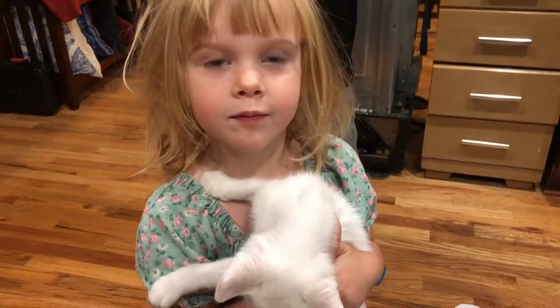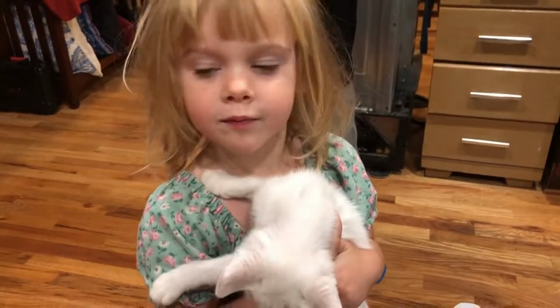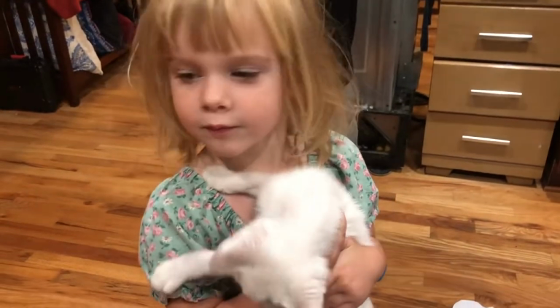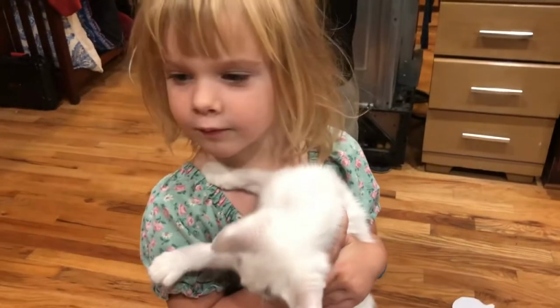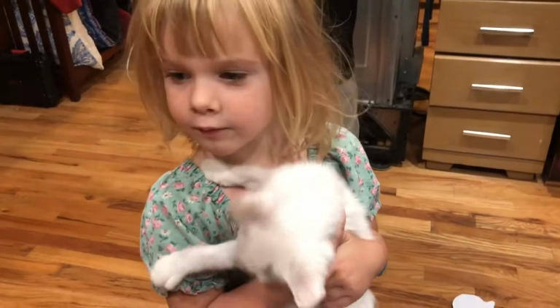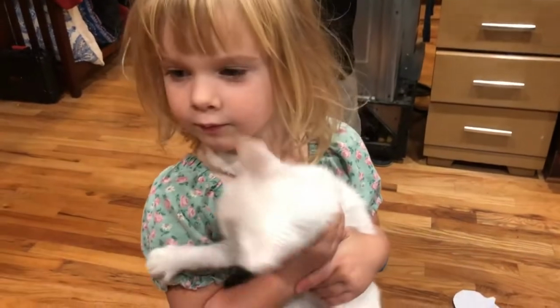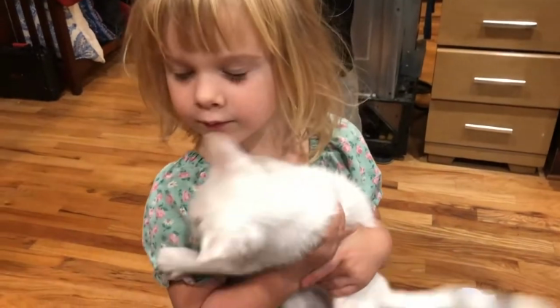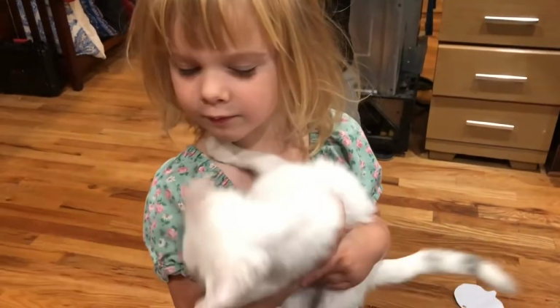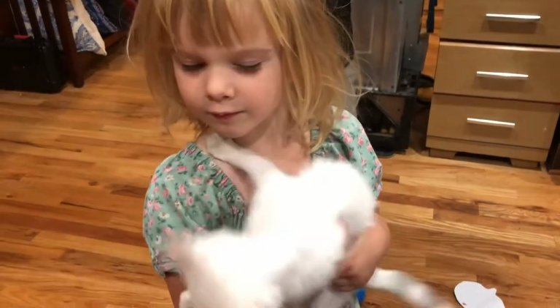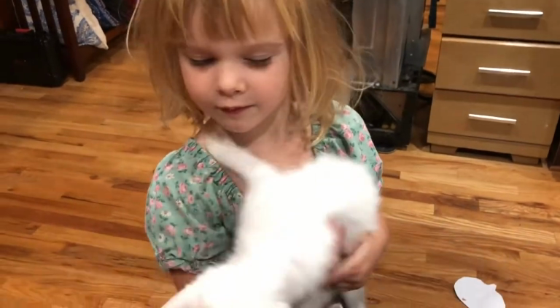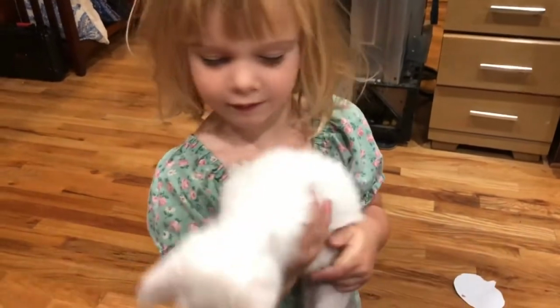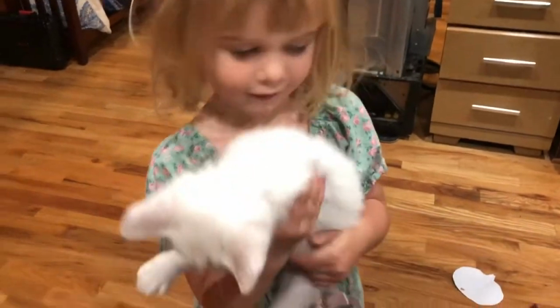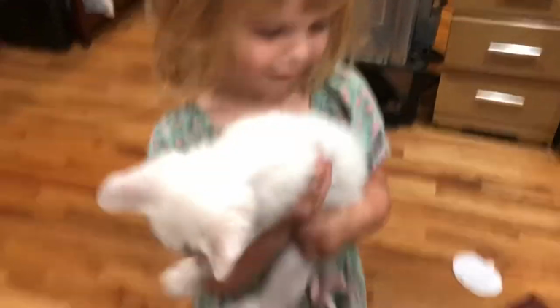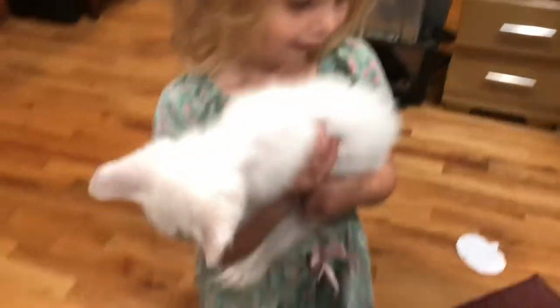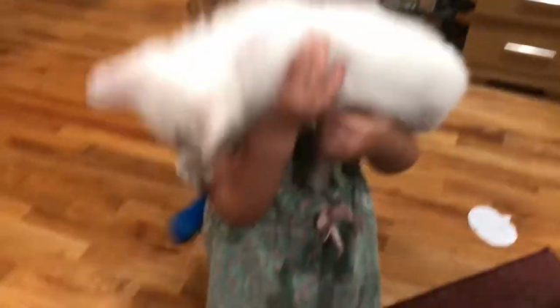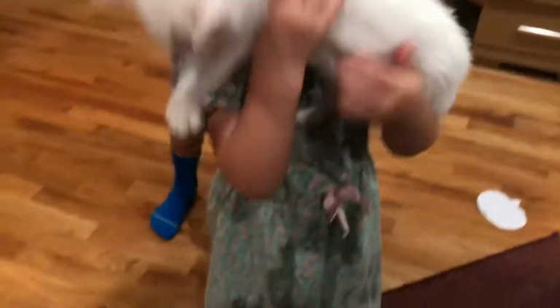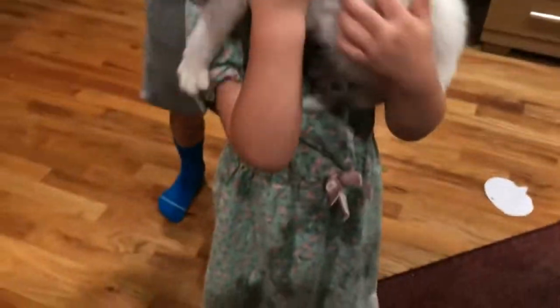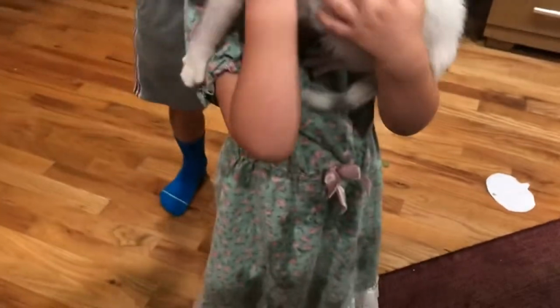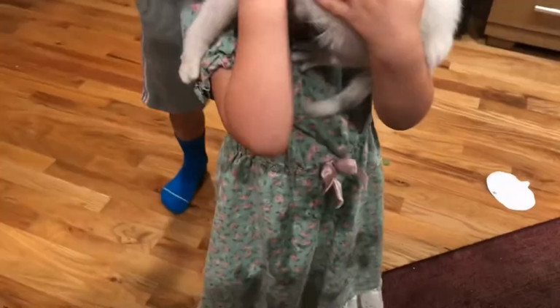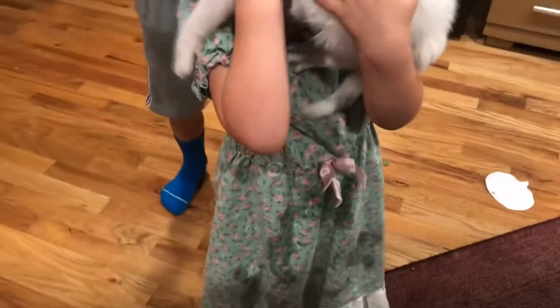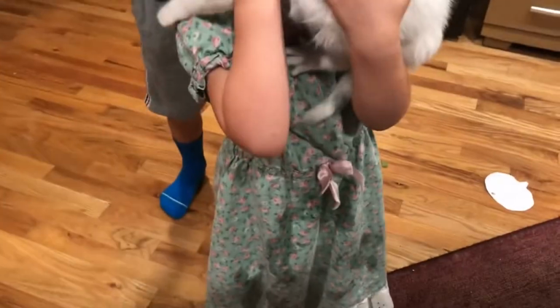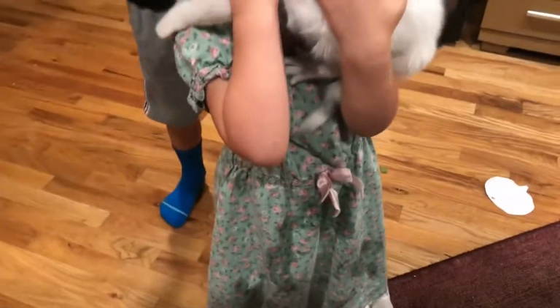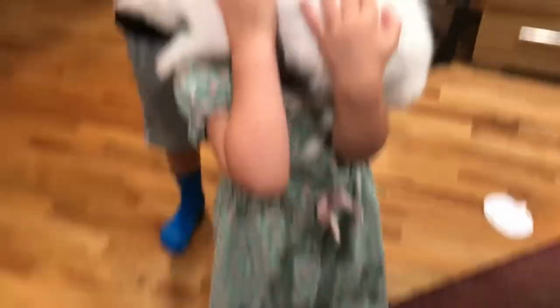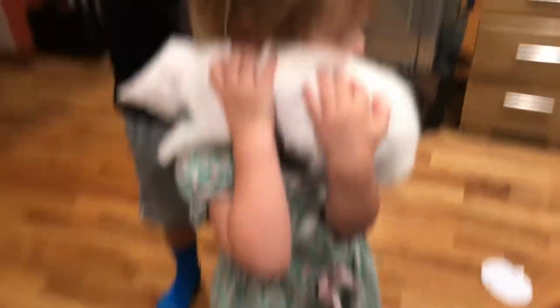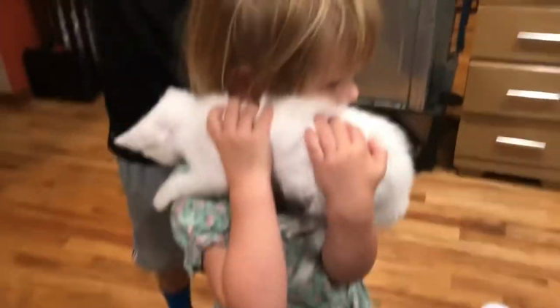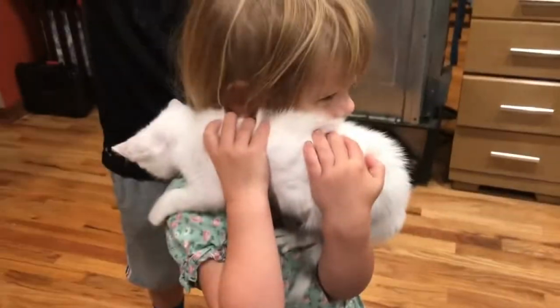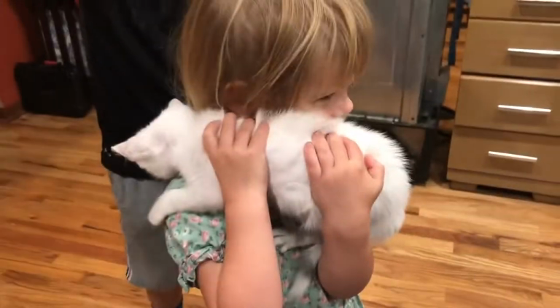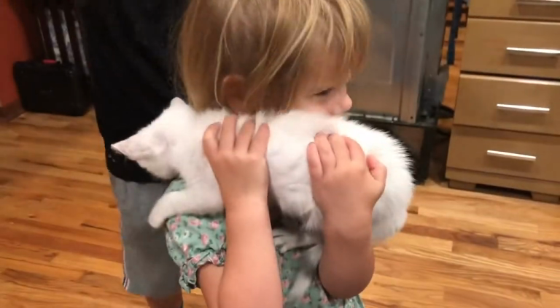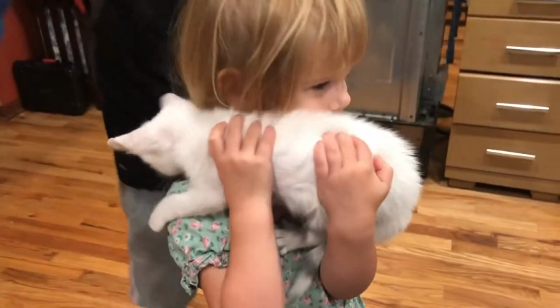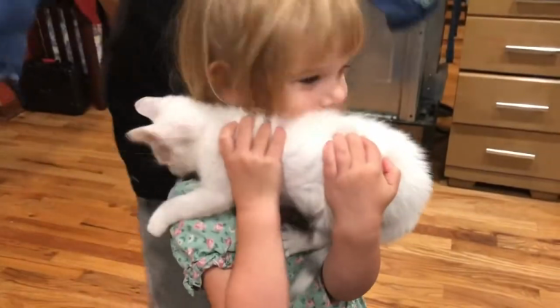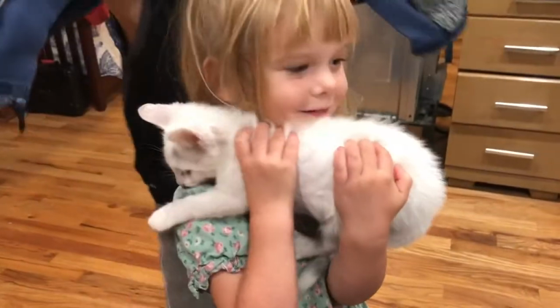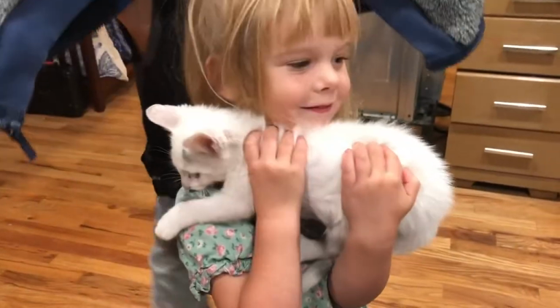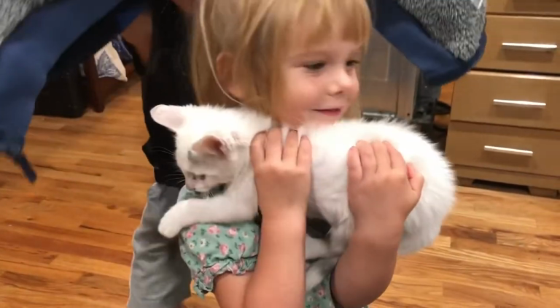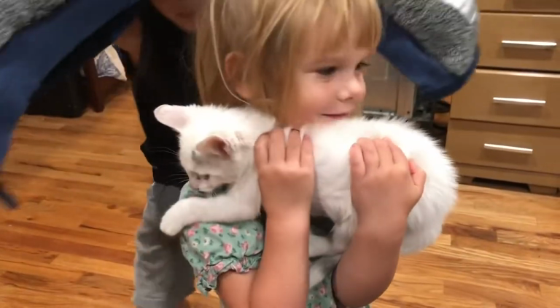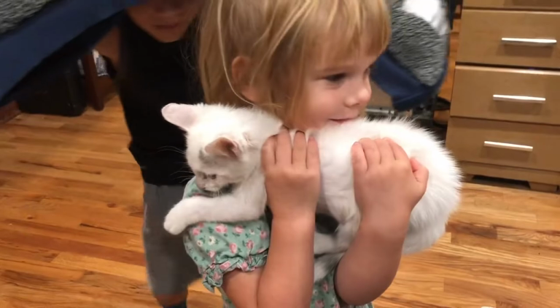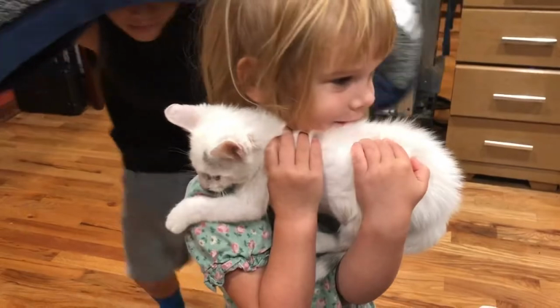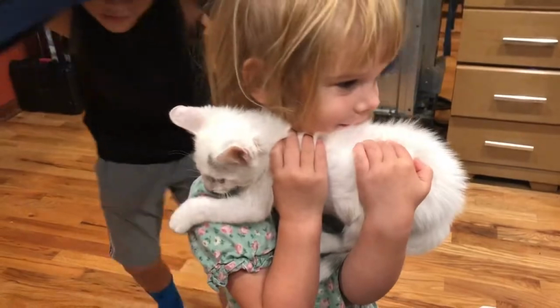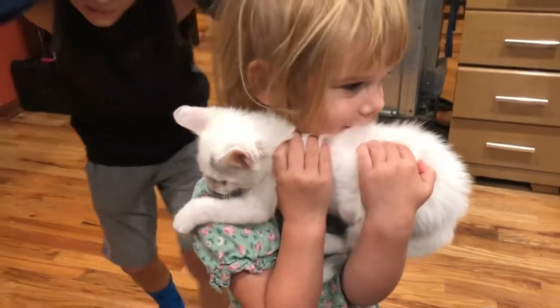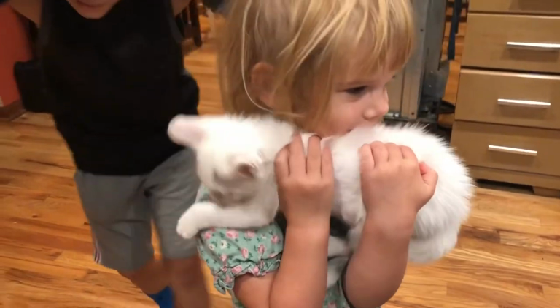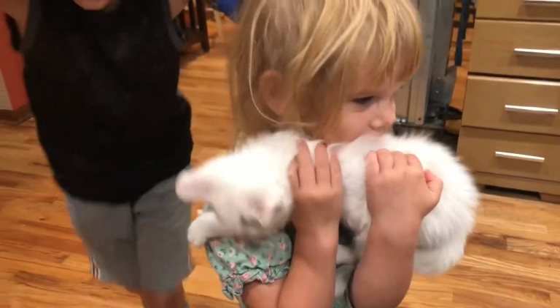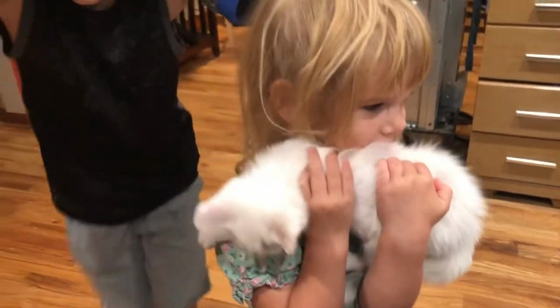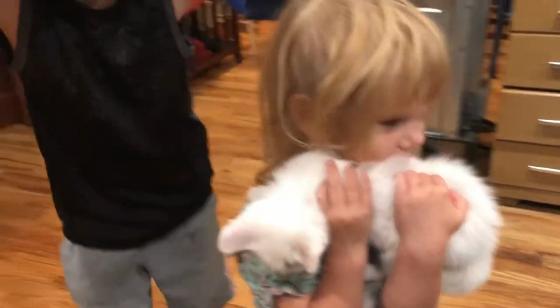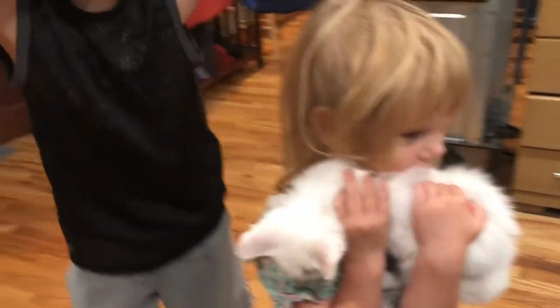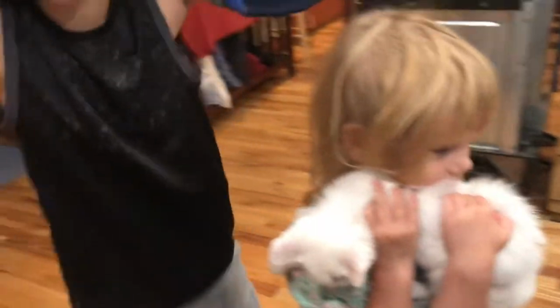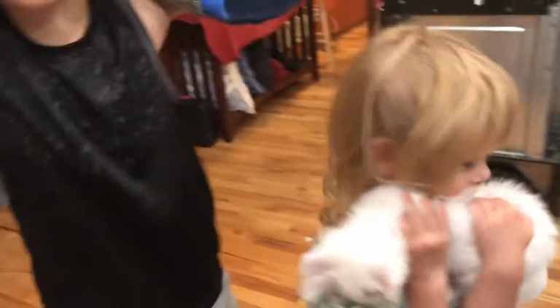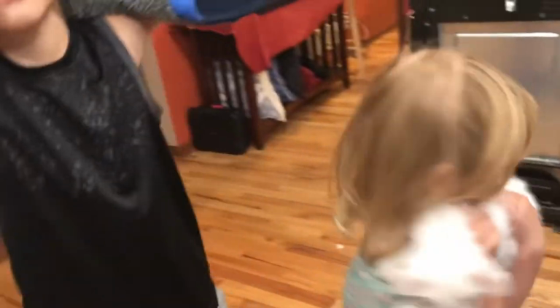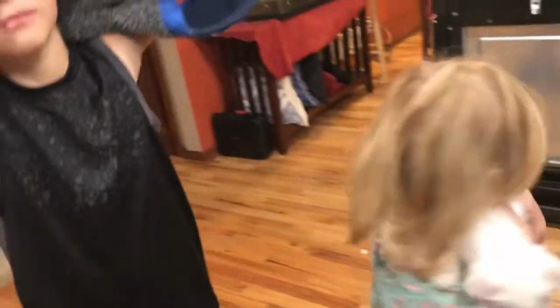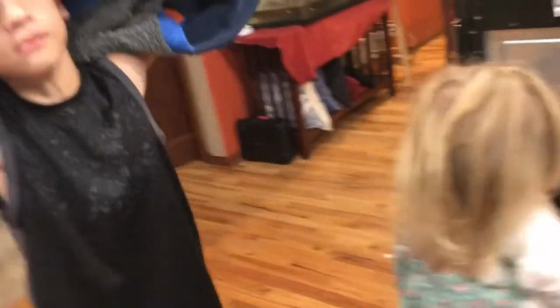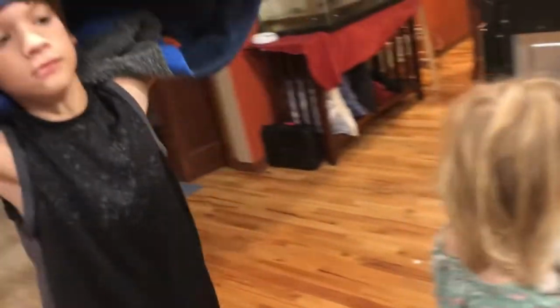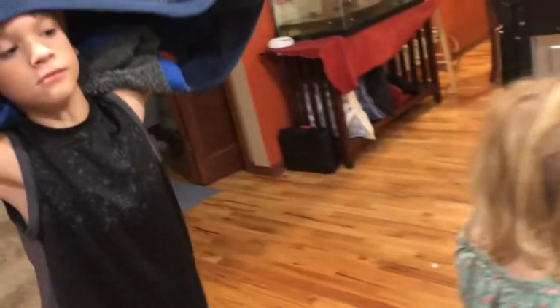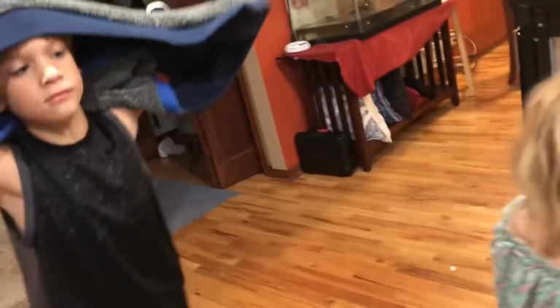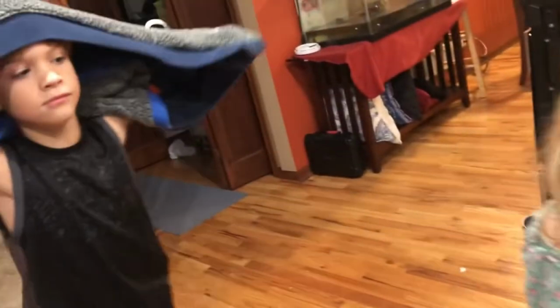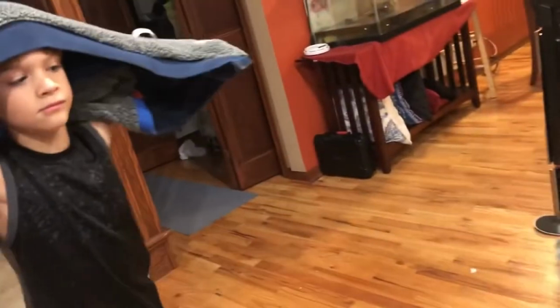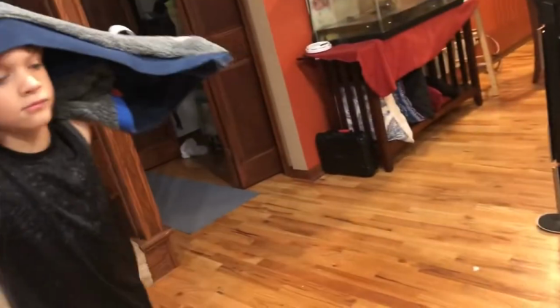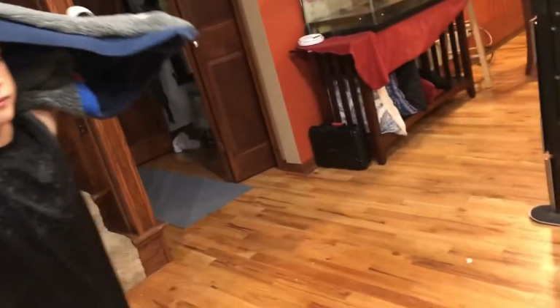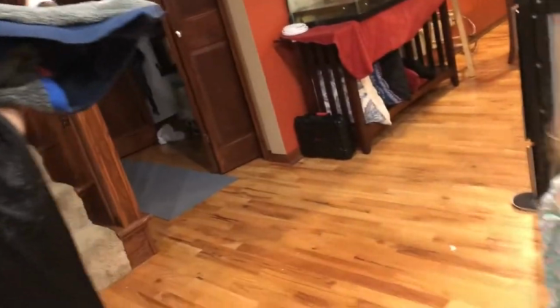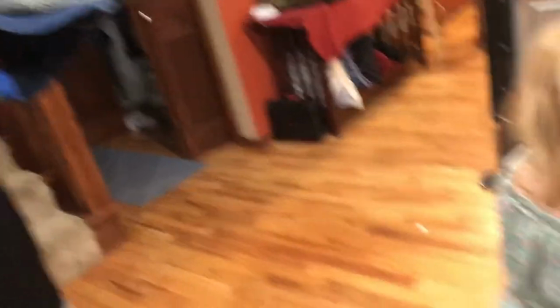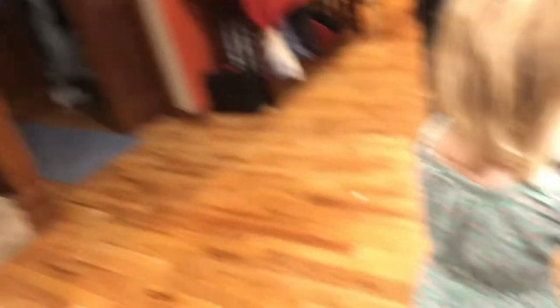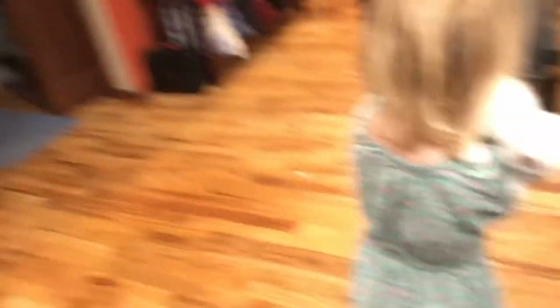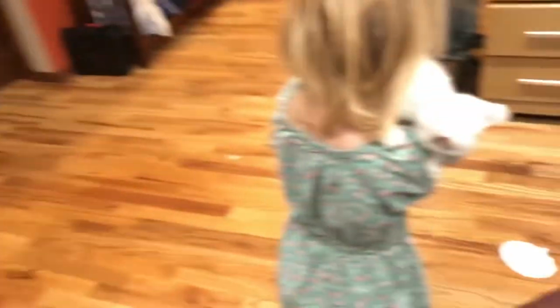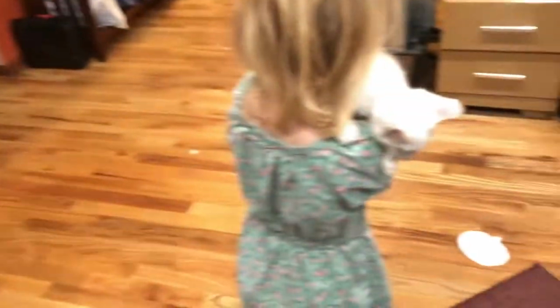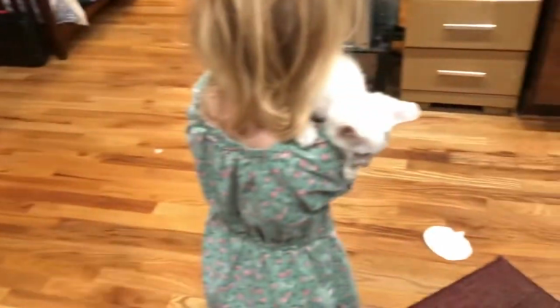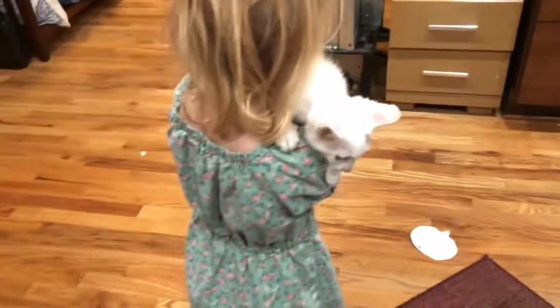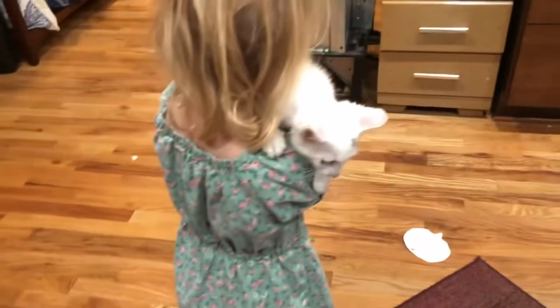How's Fisher doing? No, Darian, you're scaring Fisher. Don't scare him.